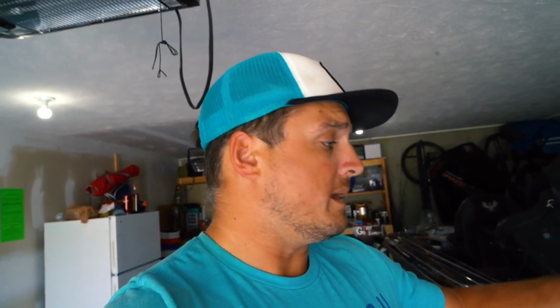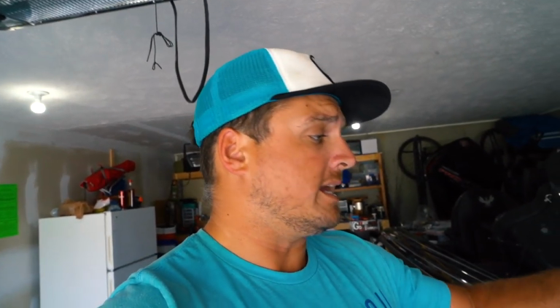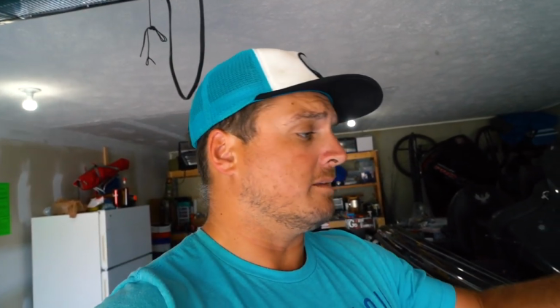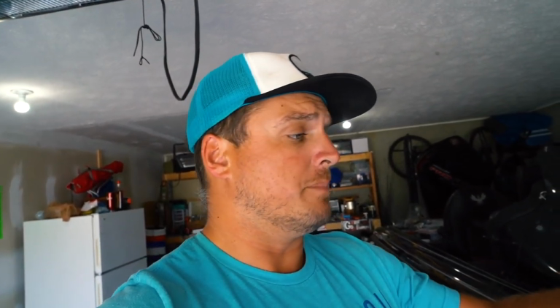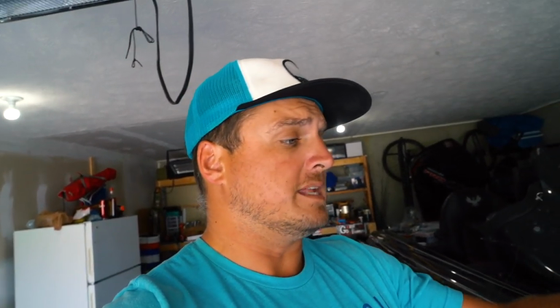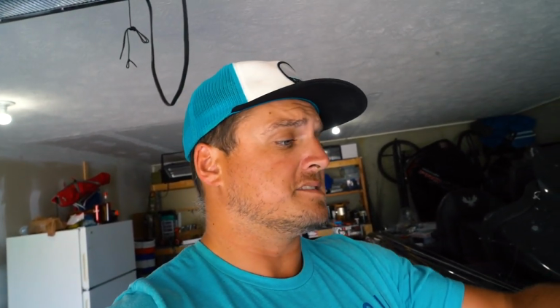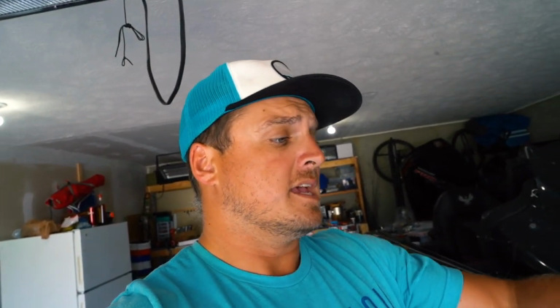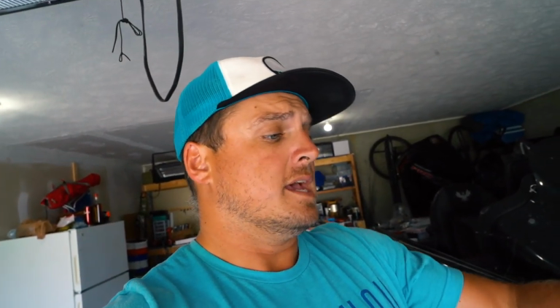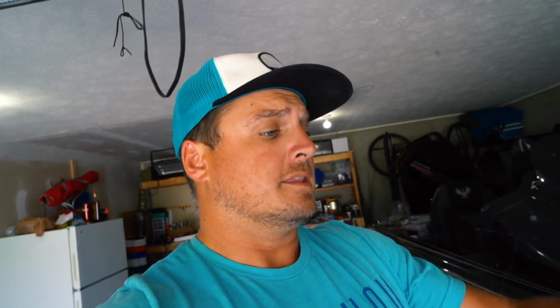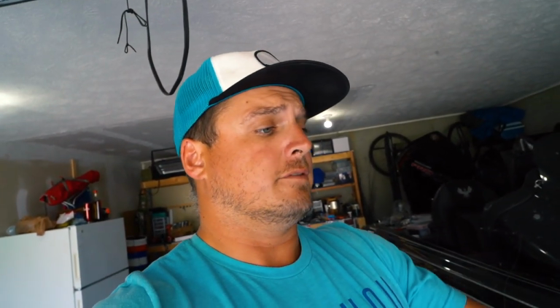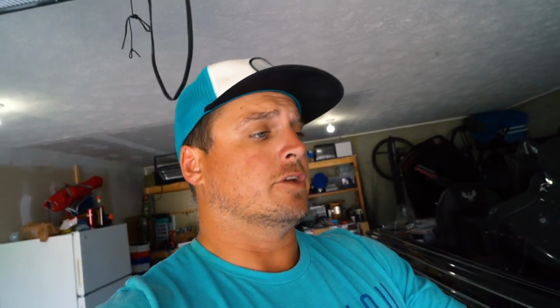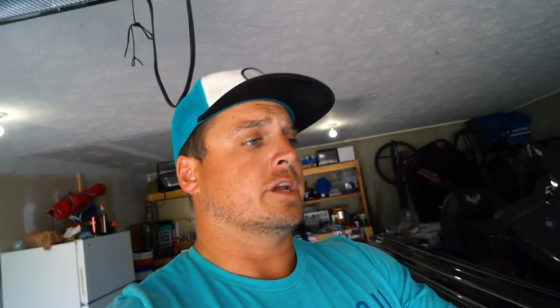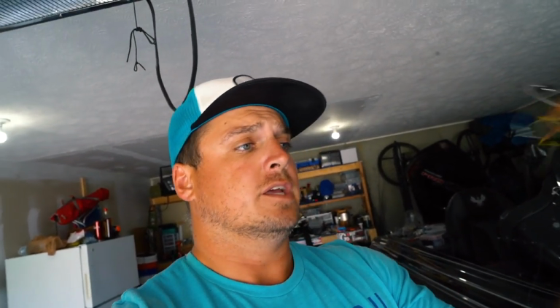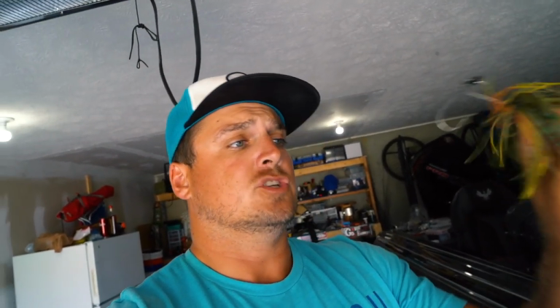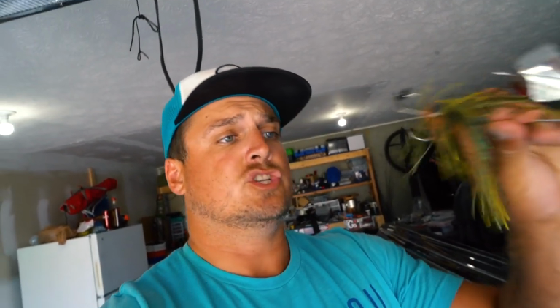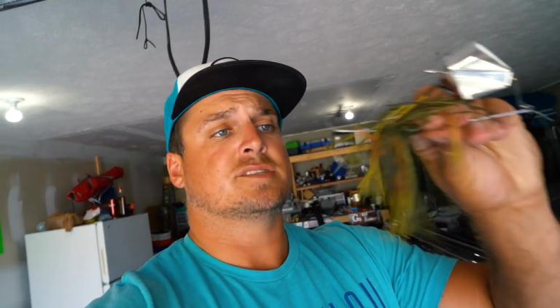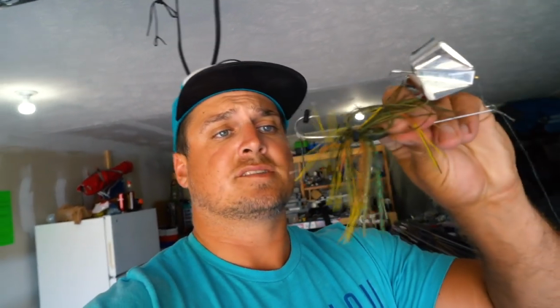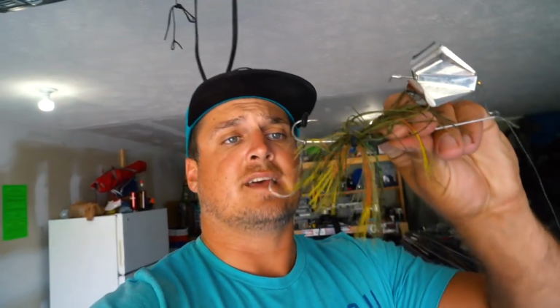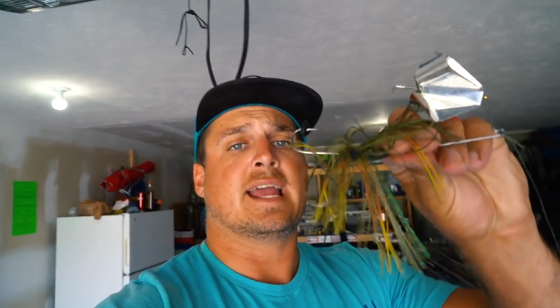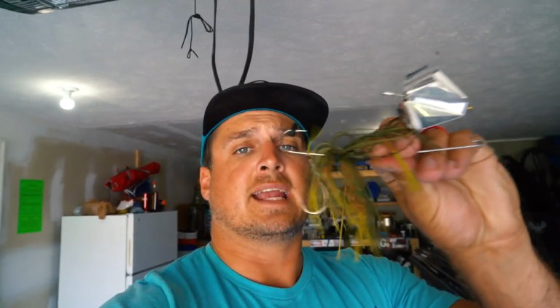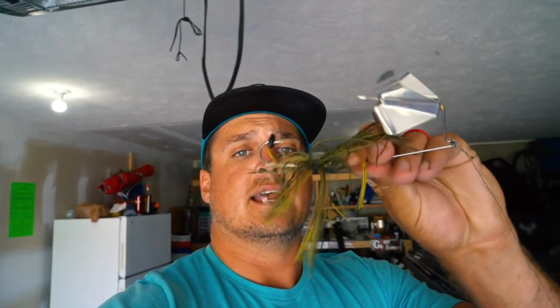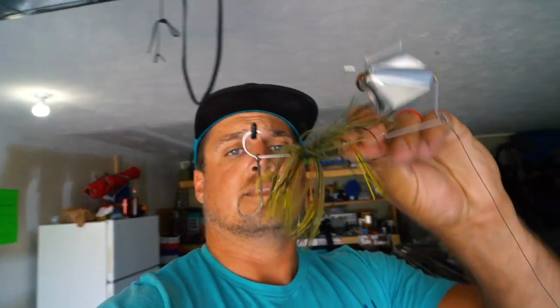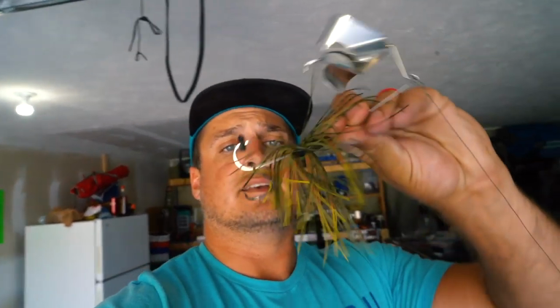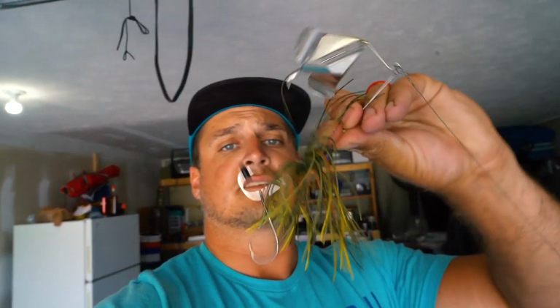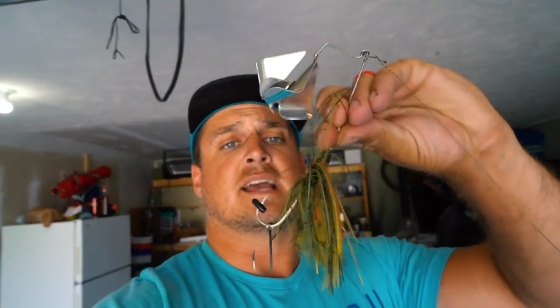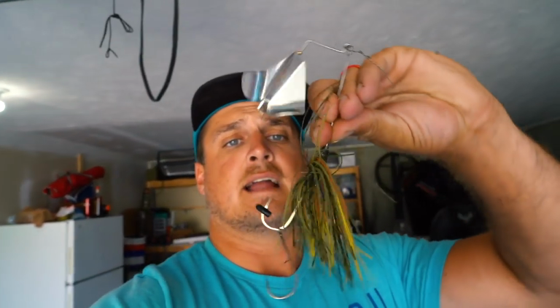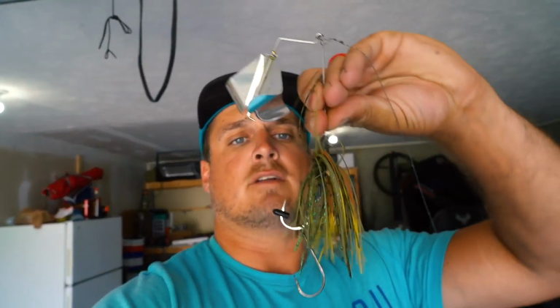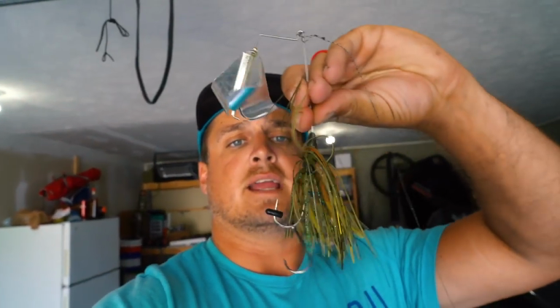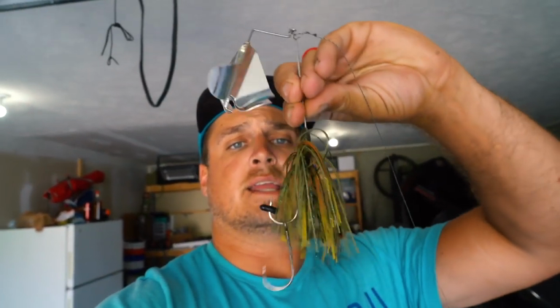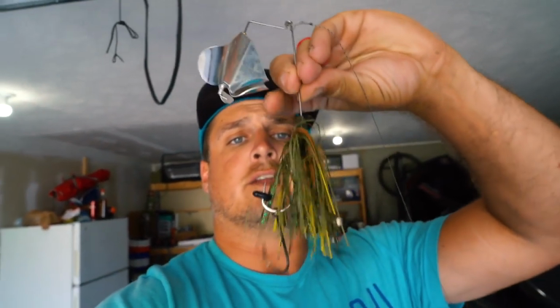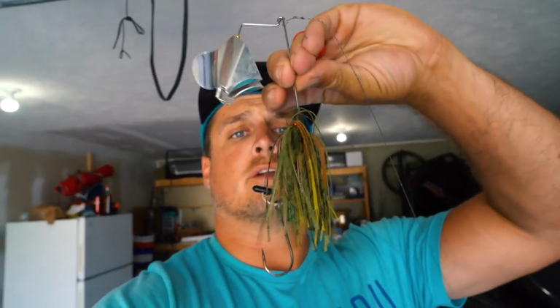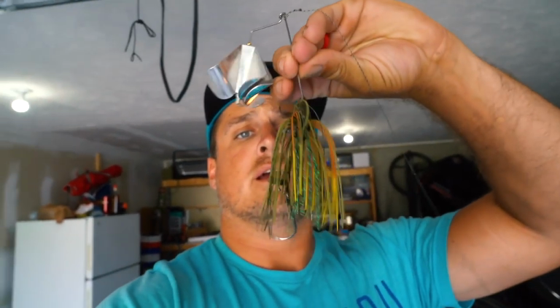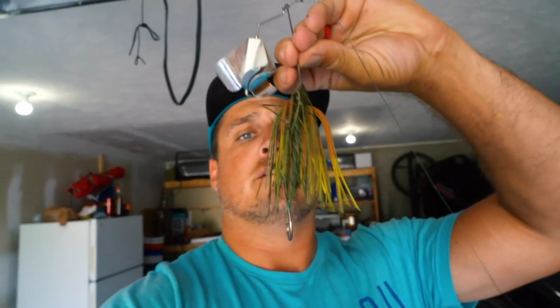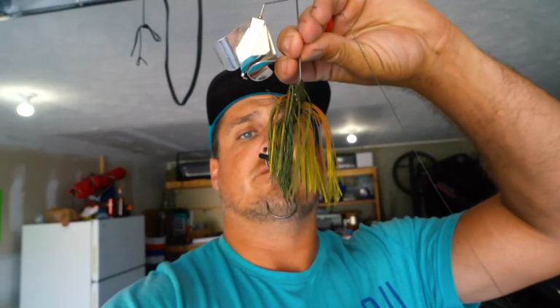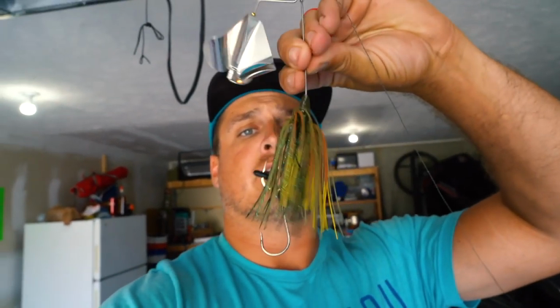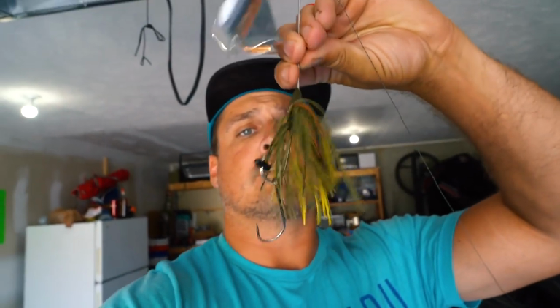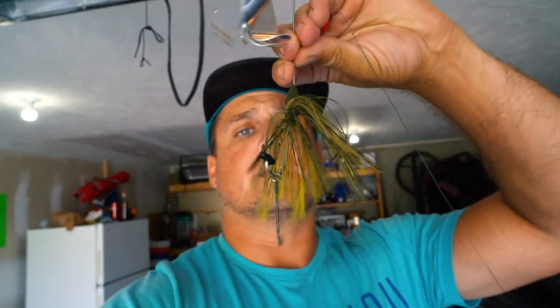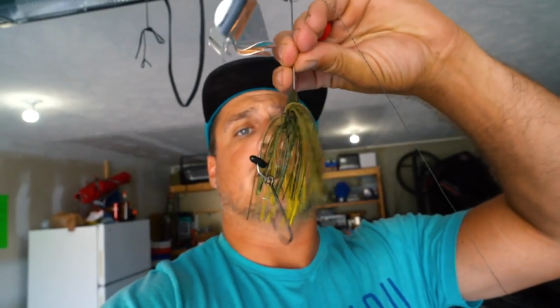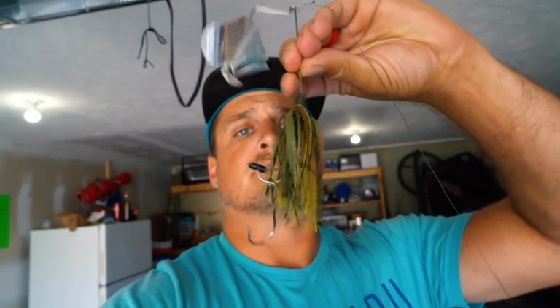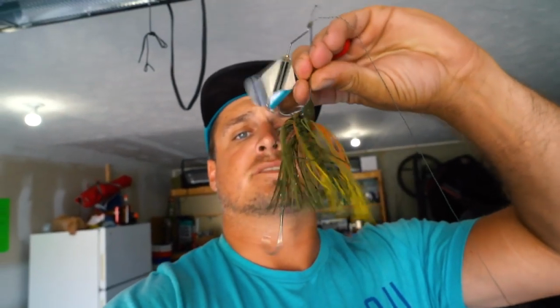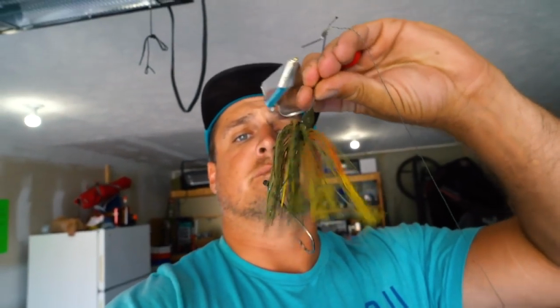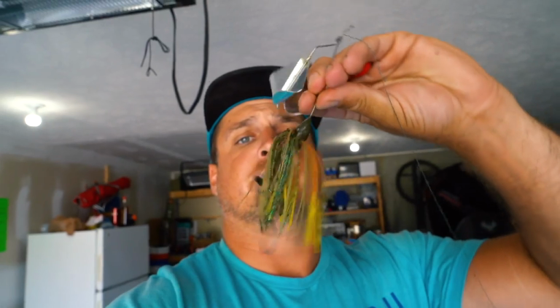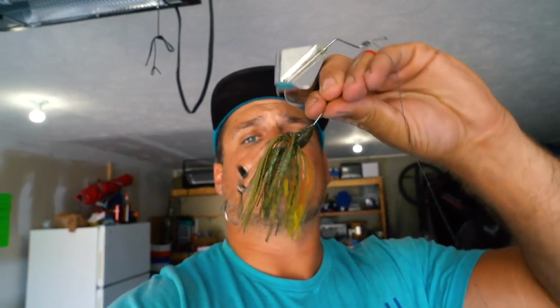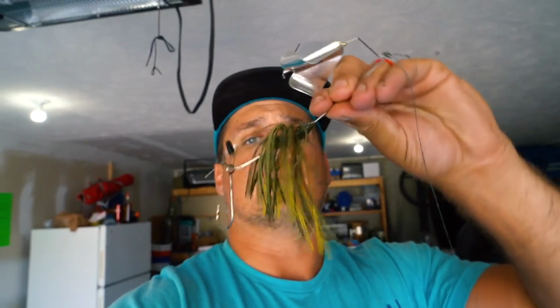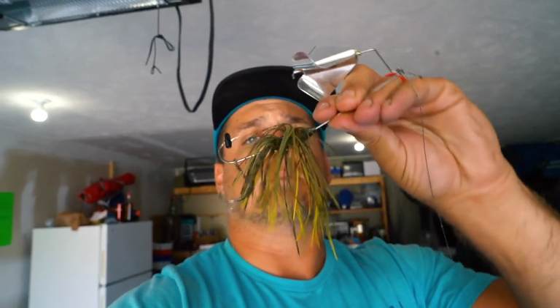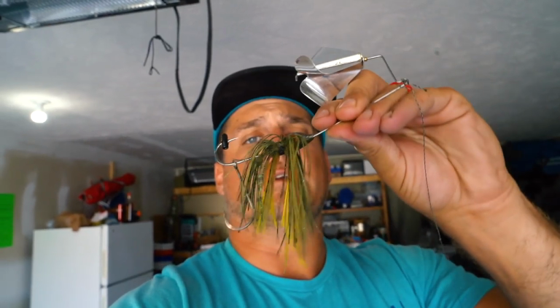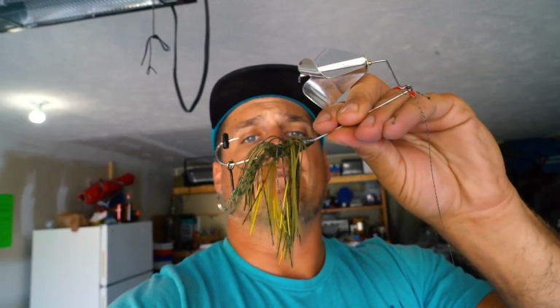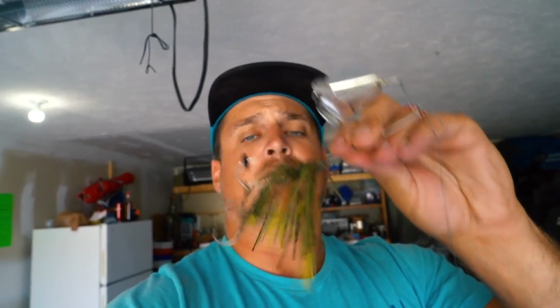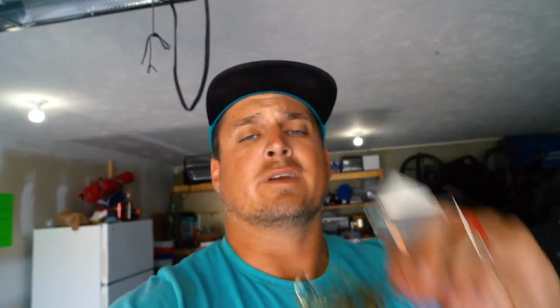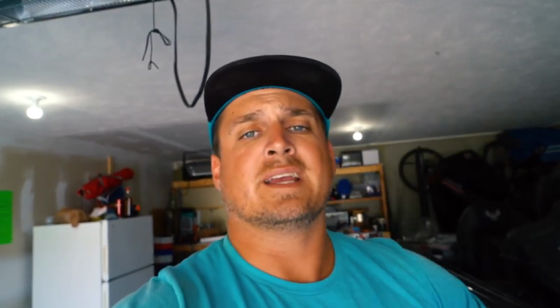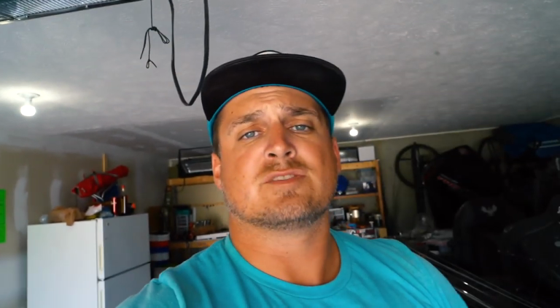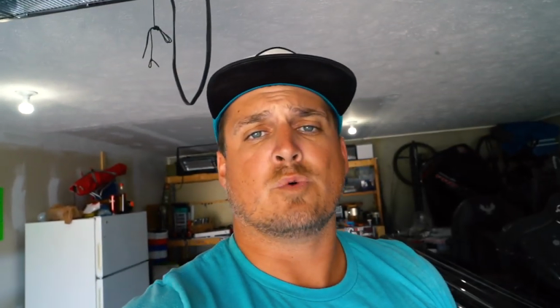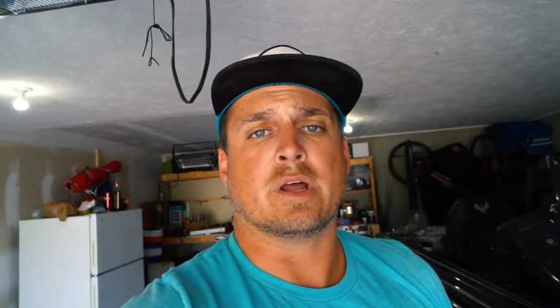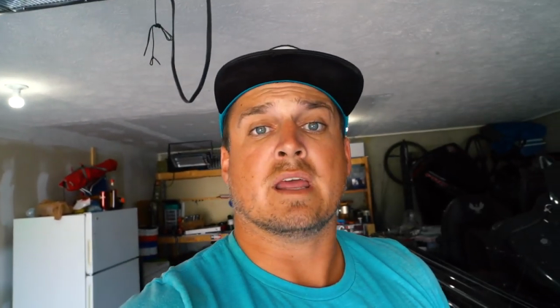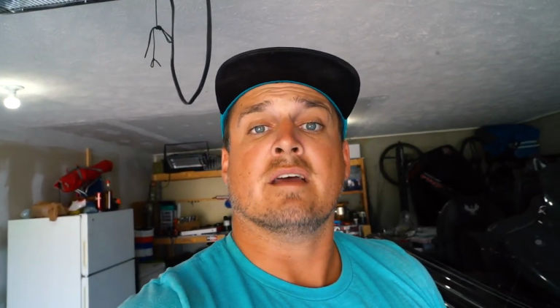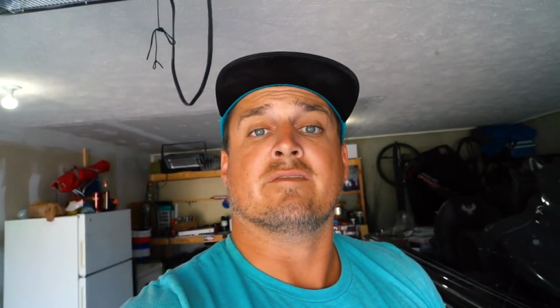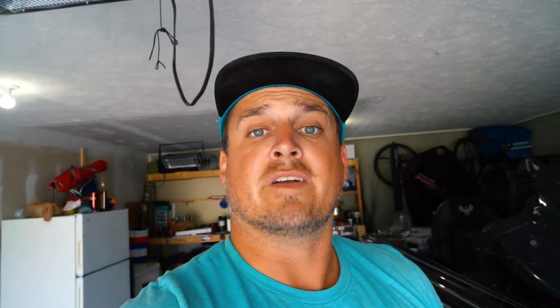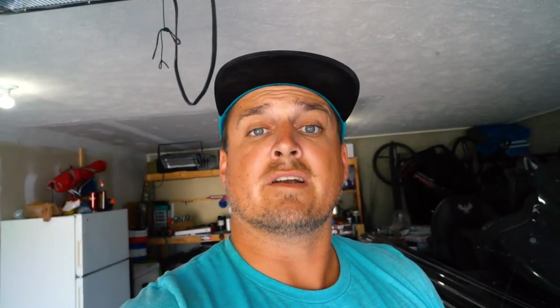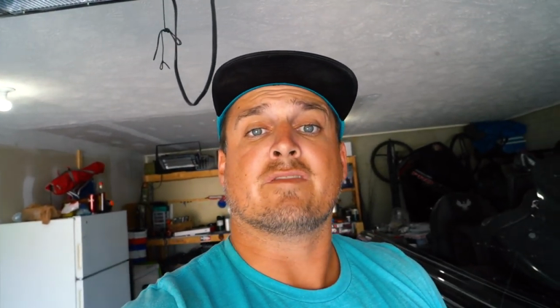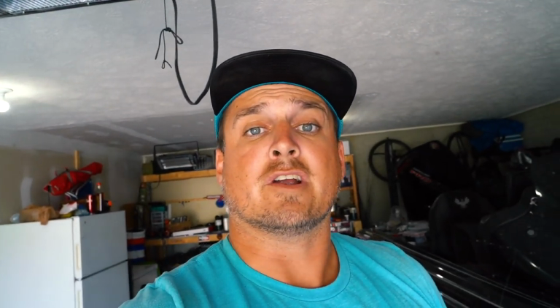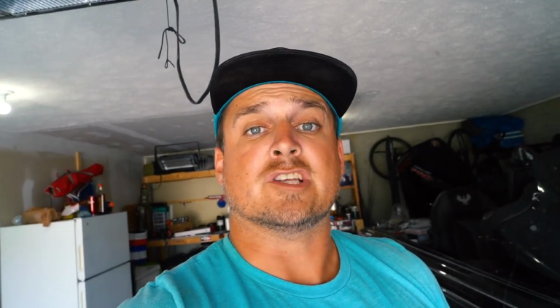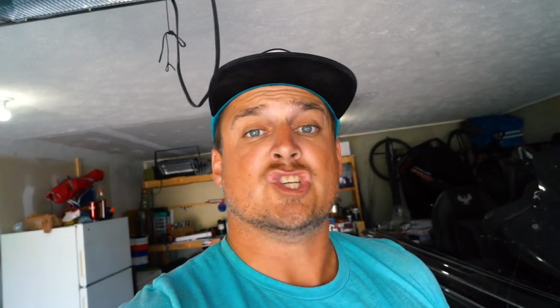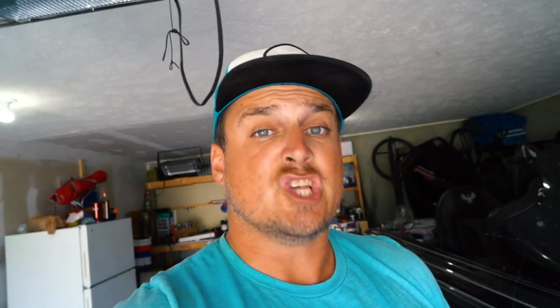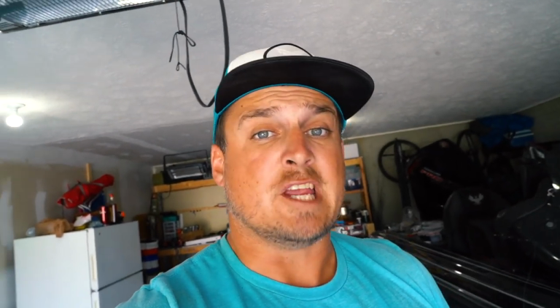We're making baits that look just like this guy right here. Very custom, very beautiful, and guess what? Very, very cheap.